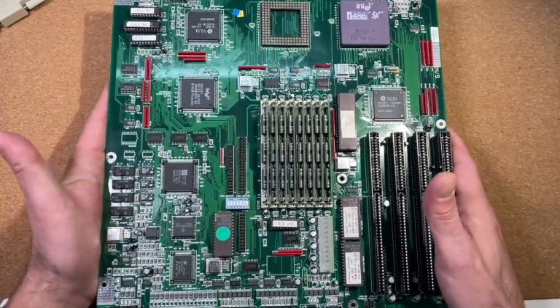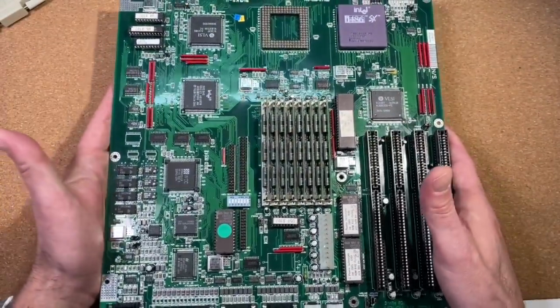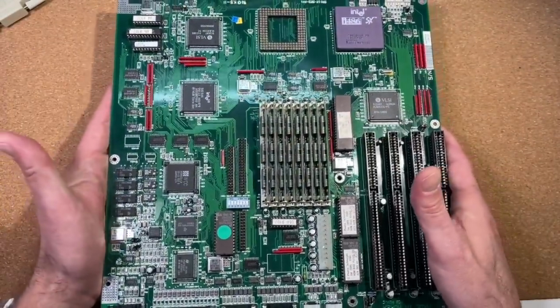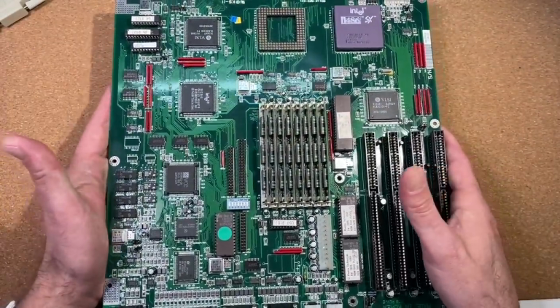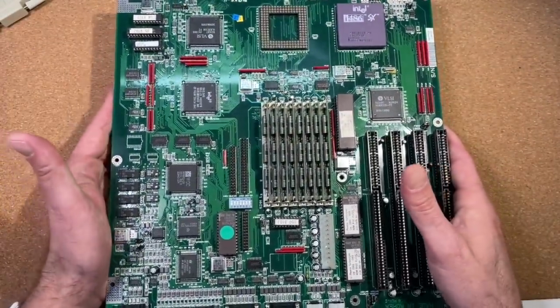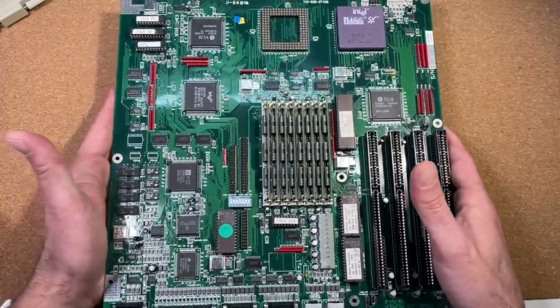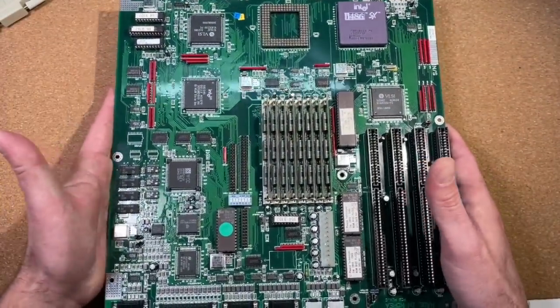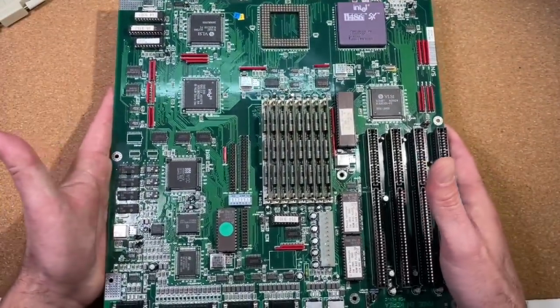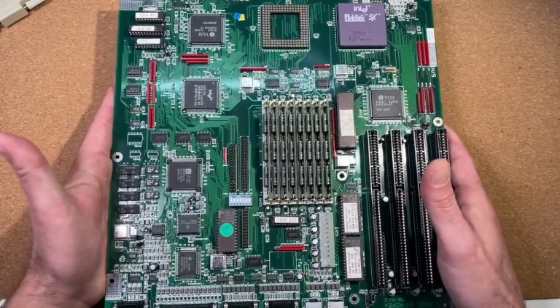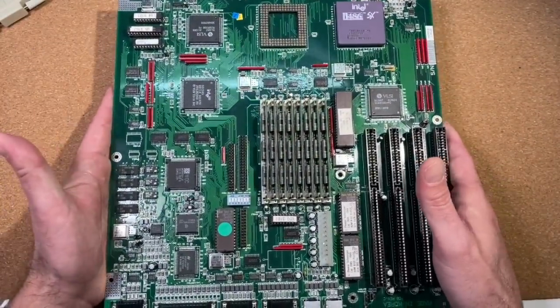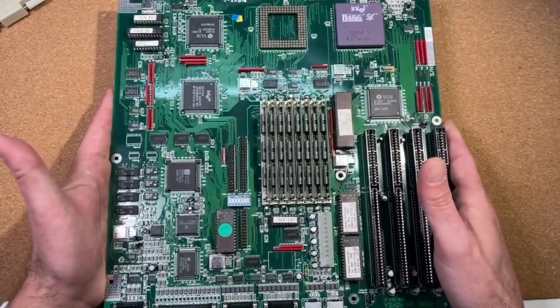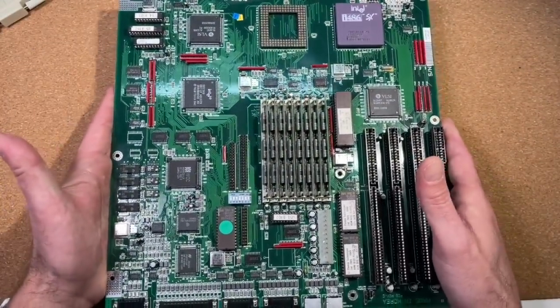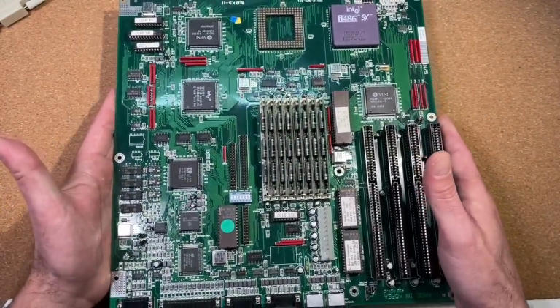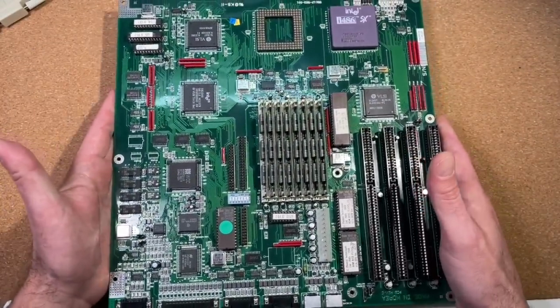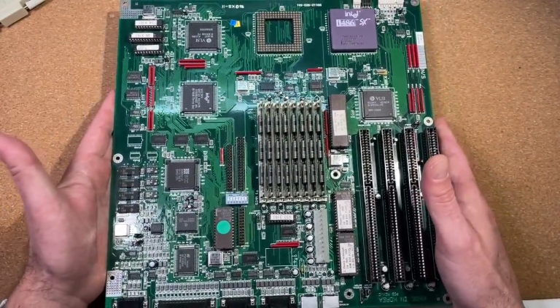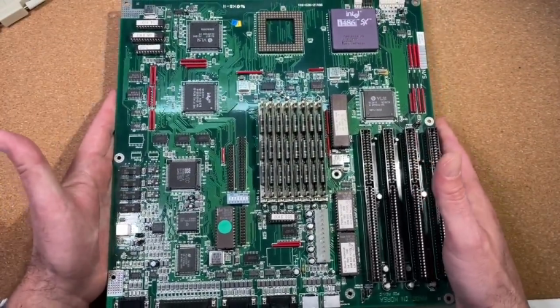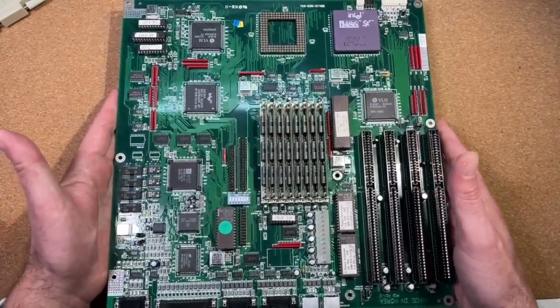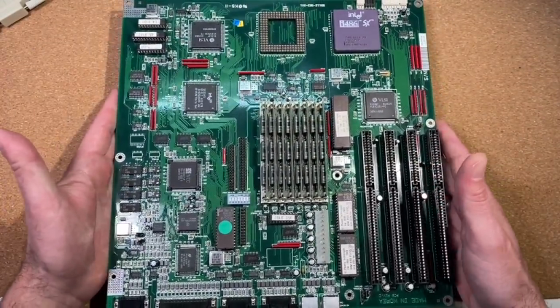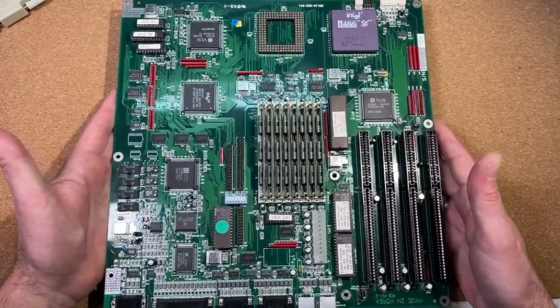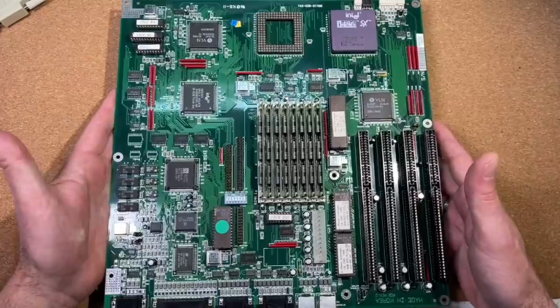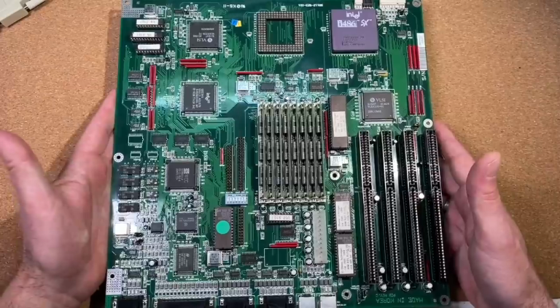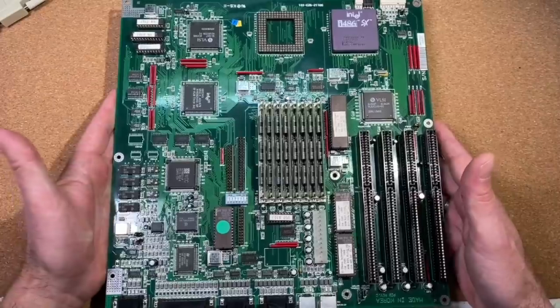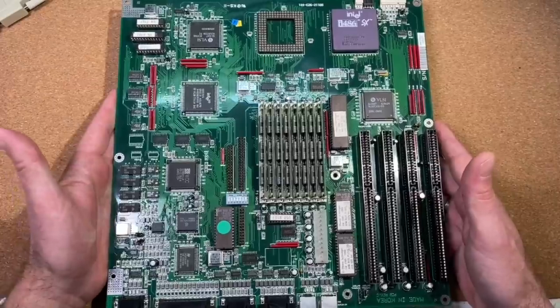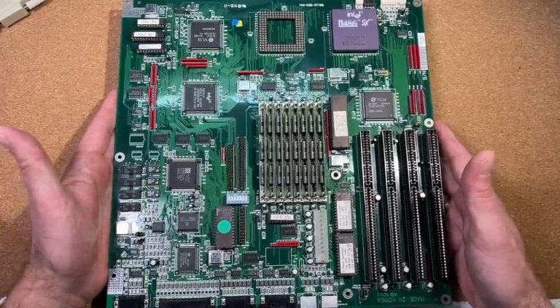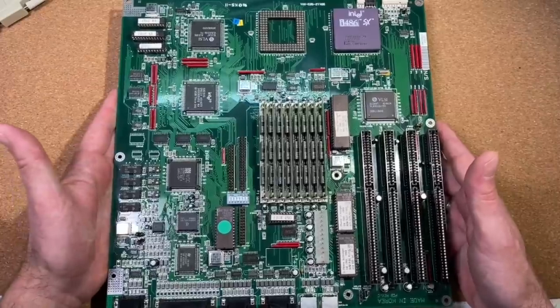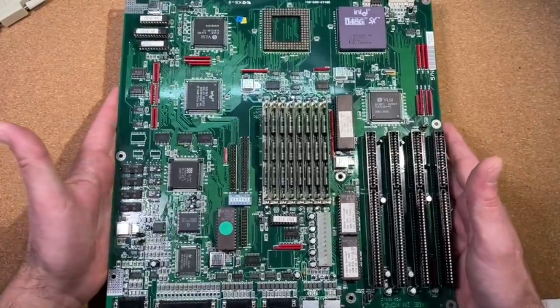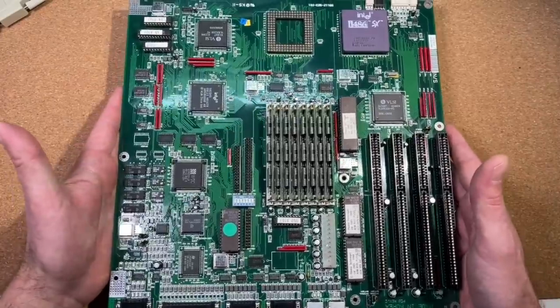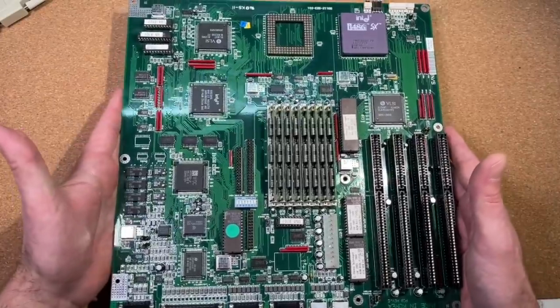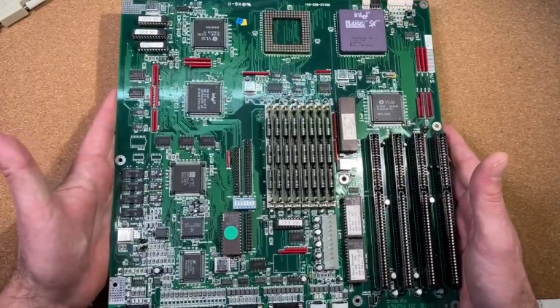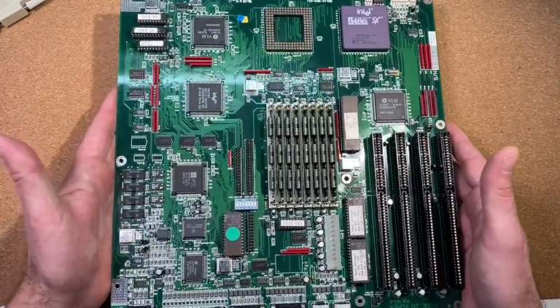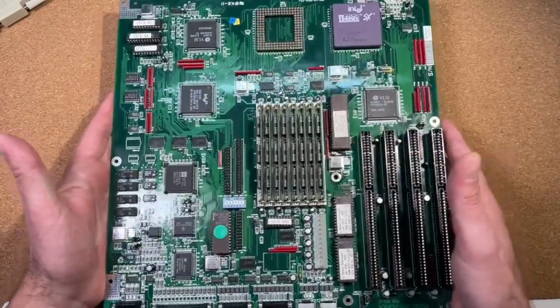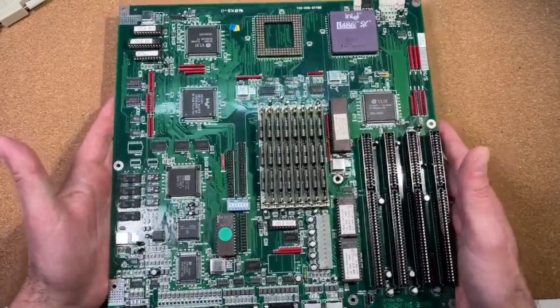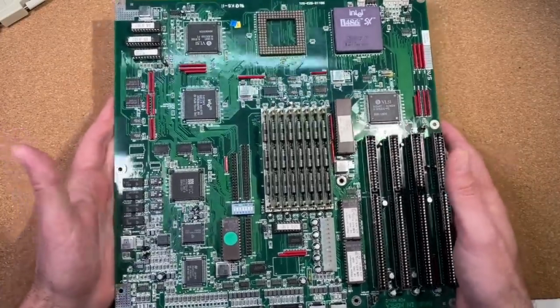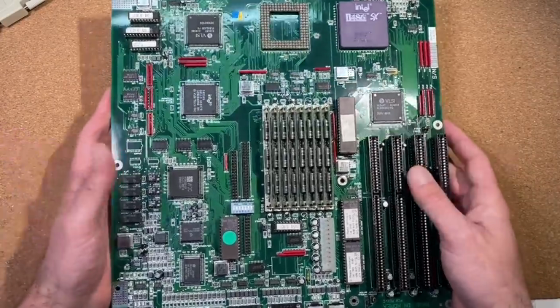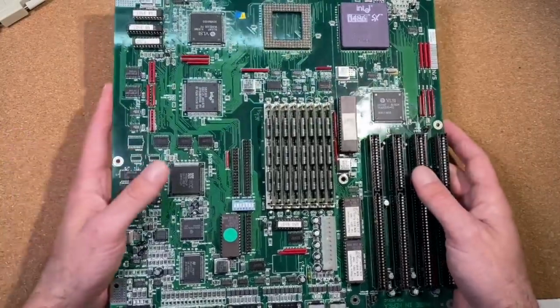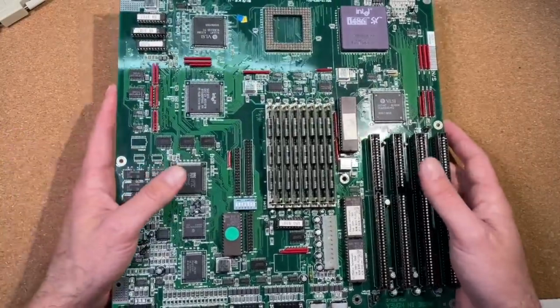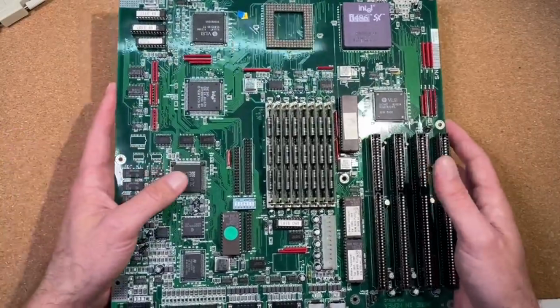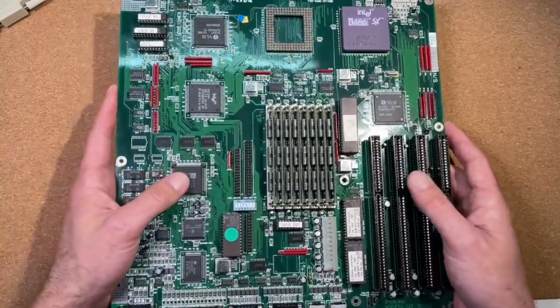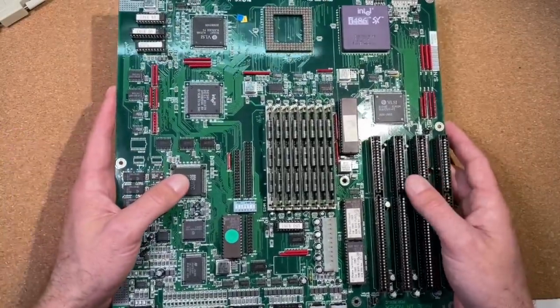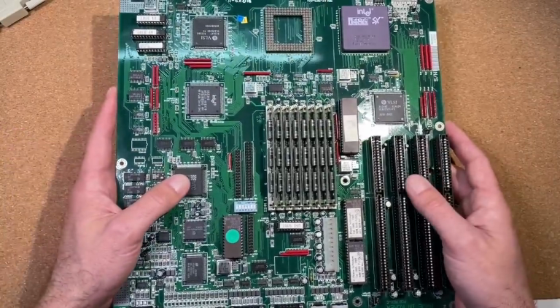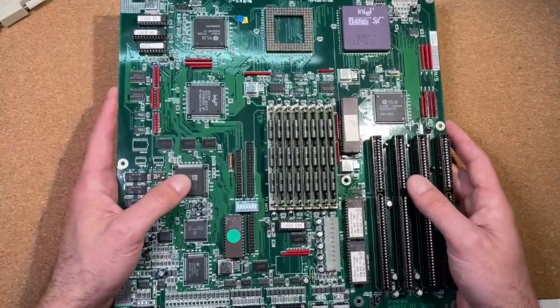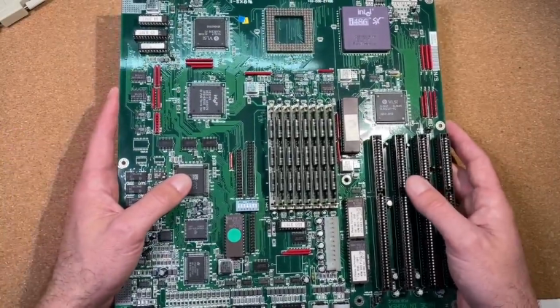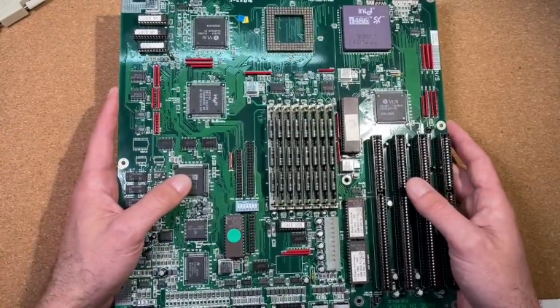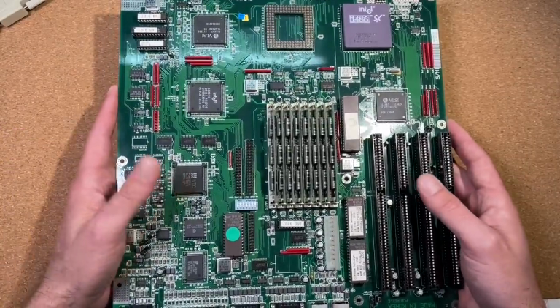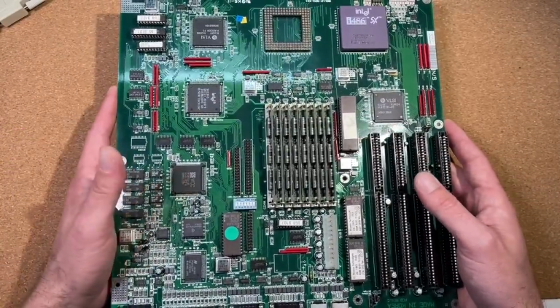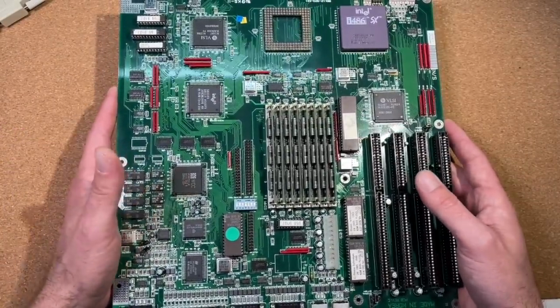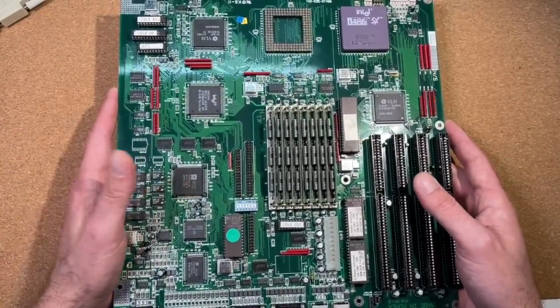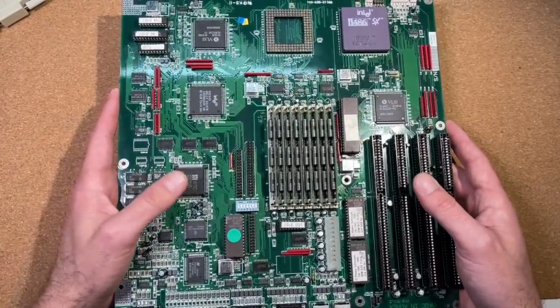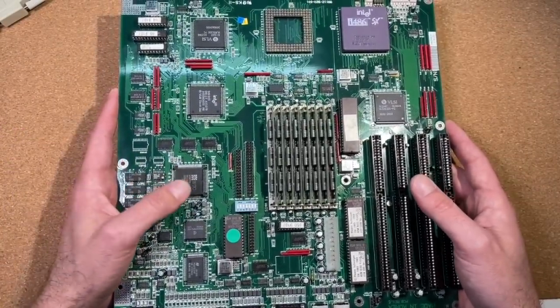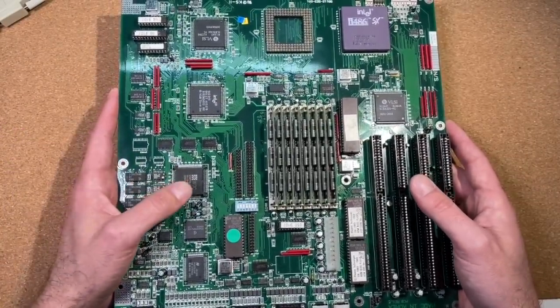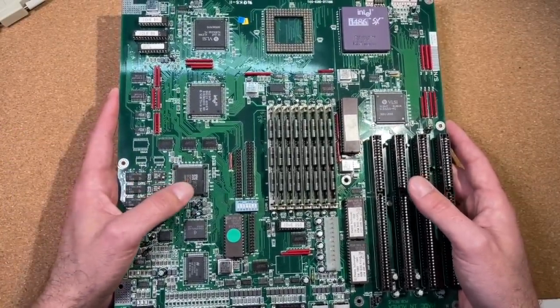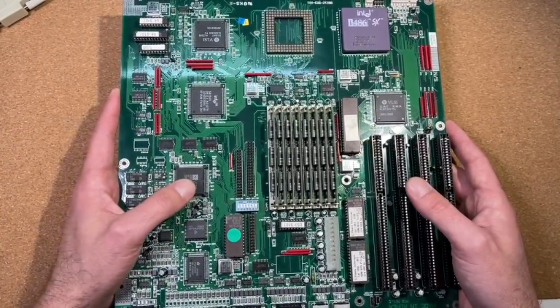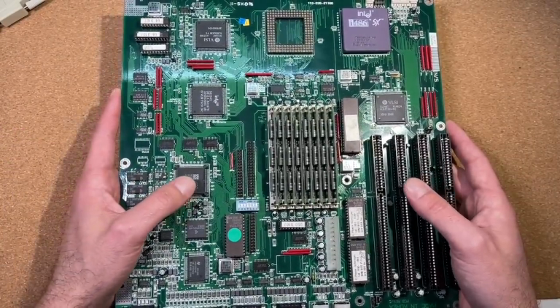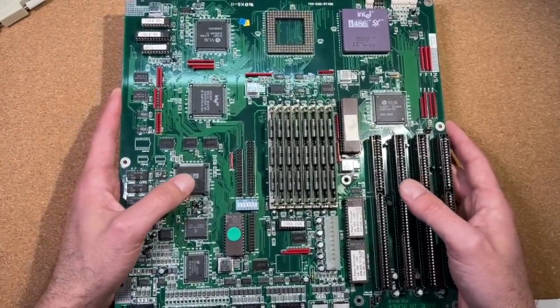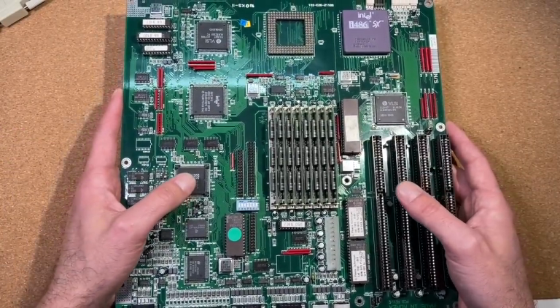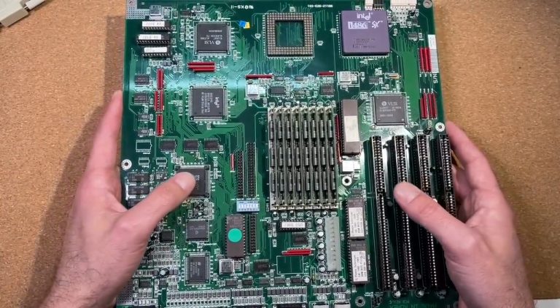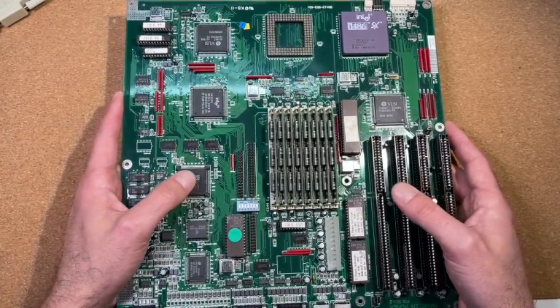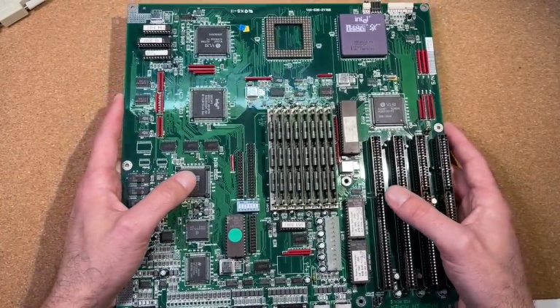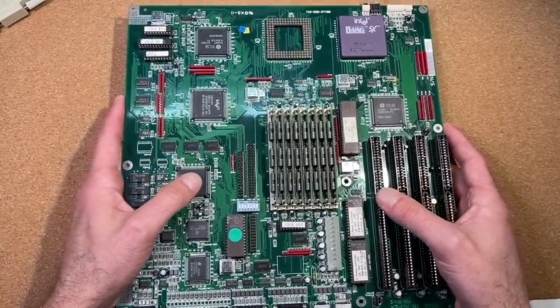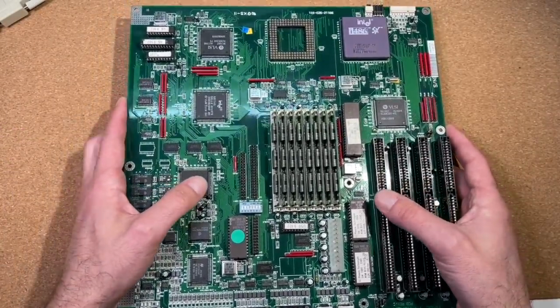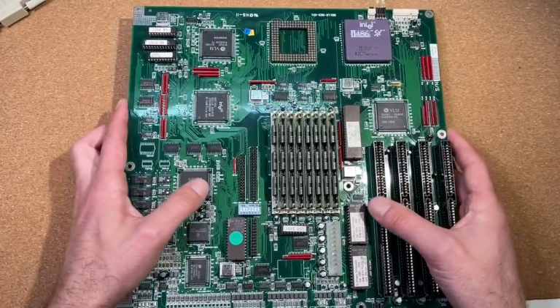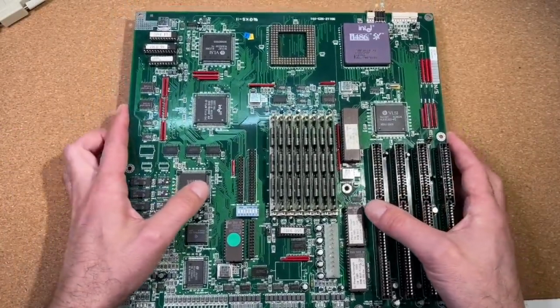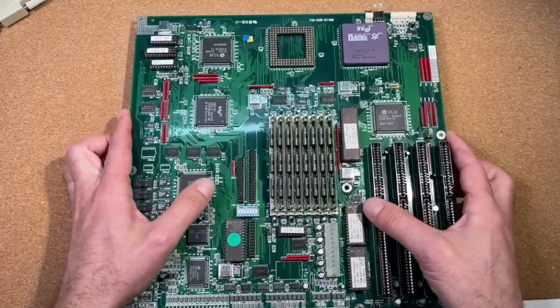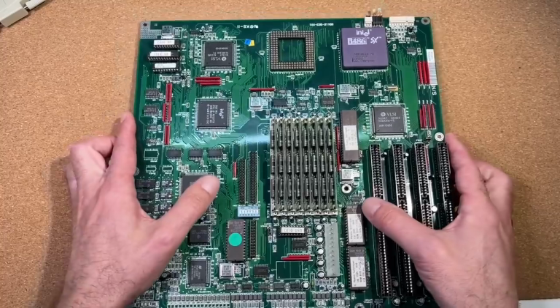We will have a closer look at the board, we will do some benchmarks, and take a closer look at some upgrade possibilities.